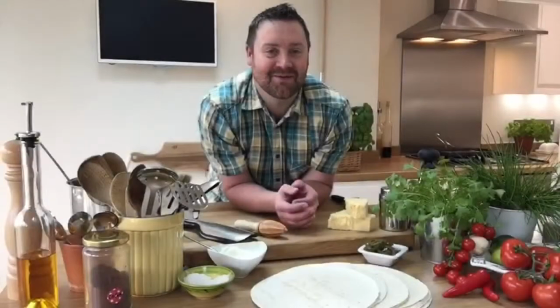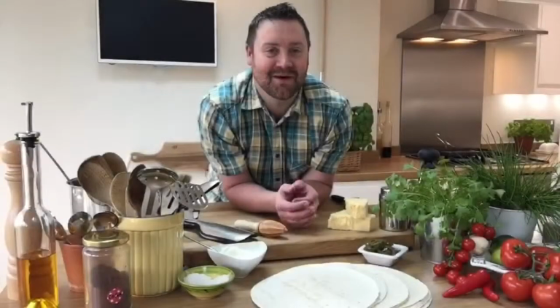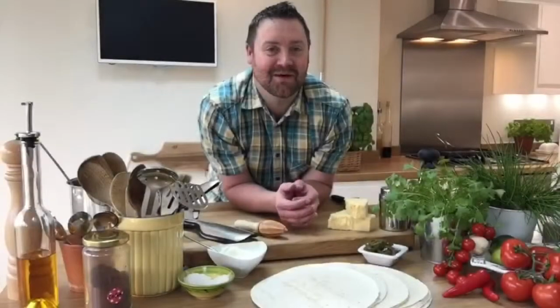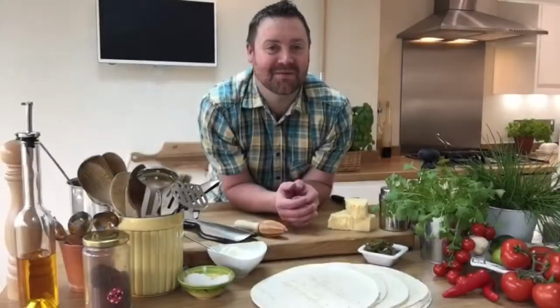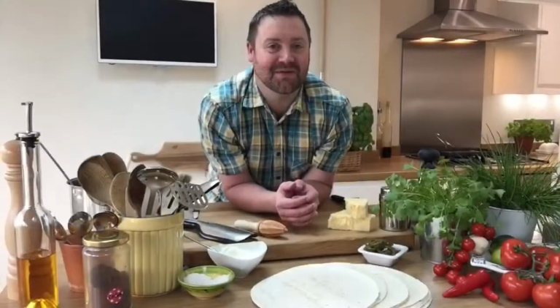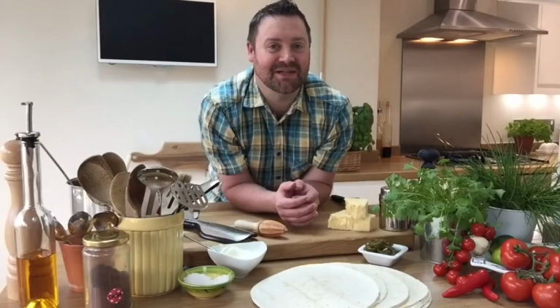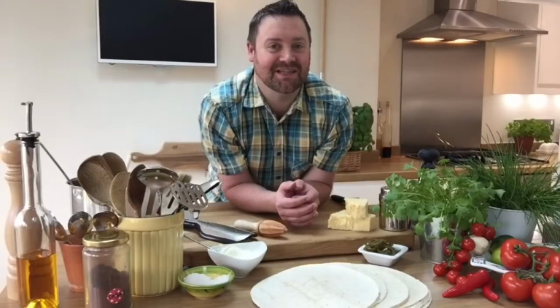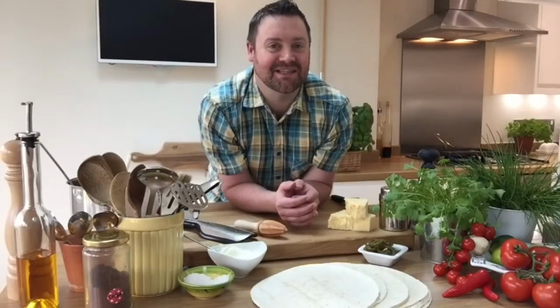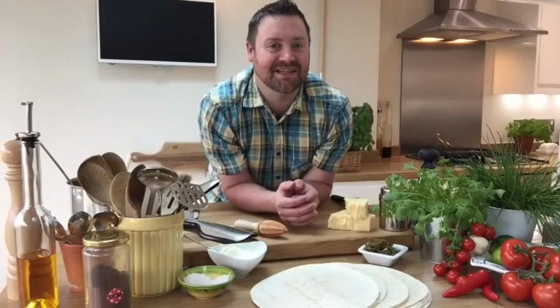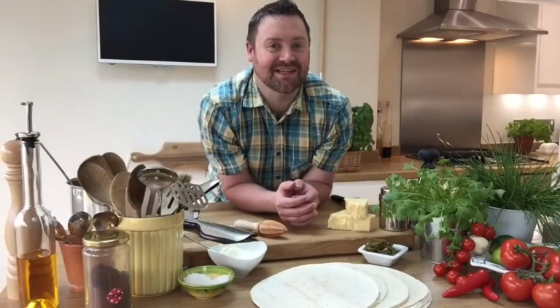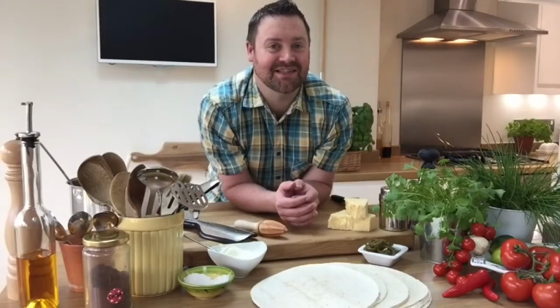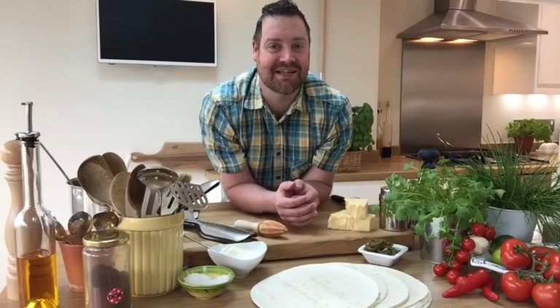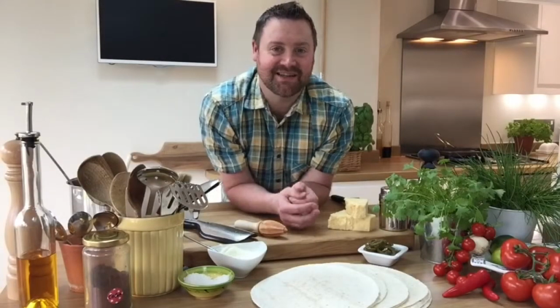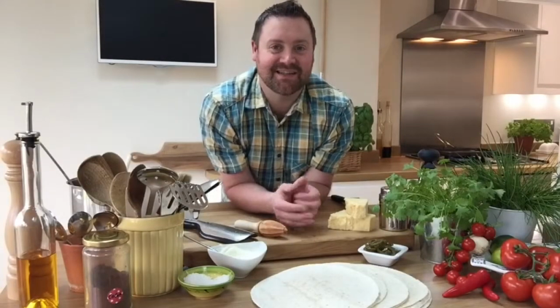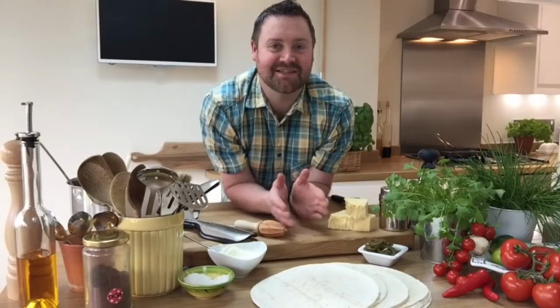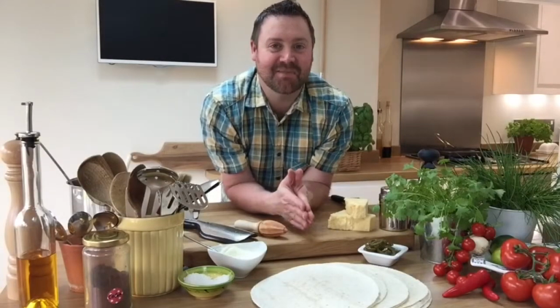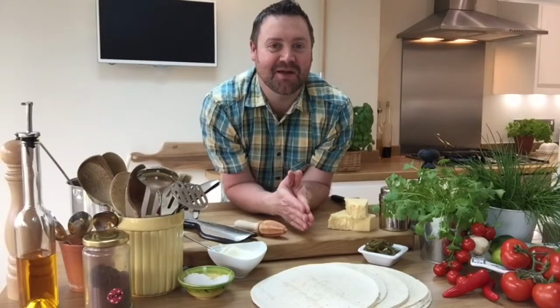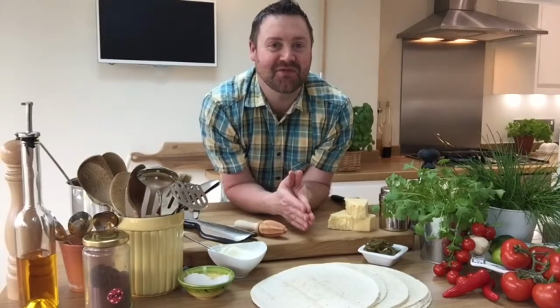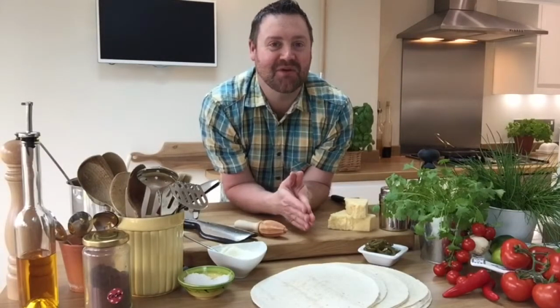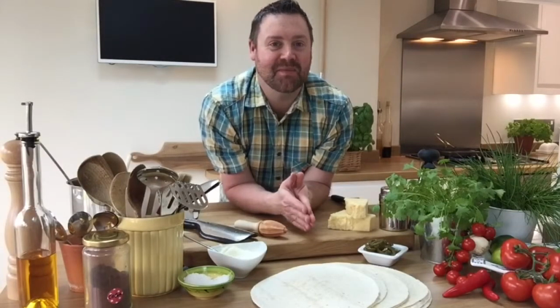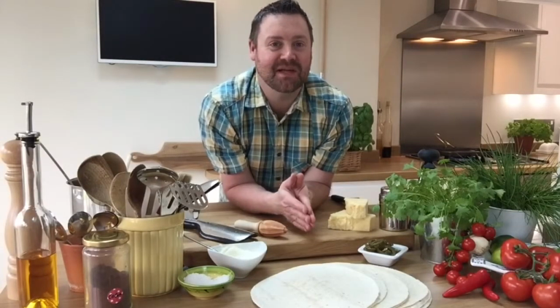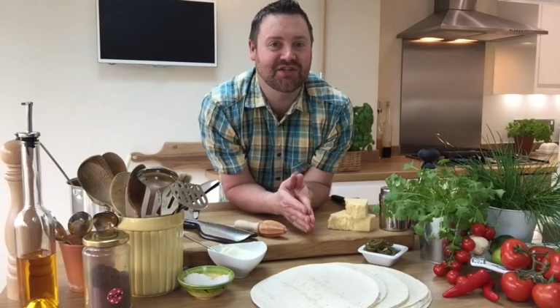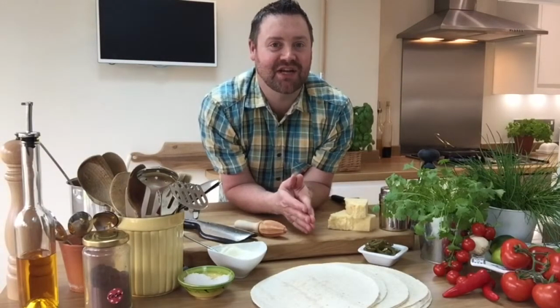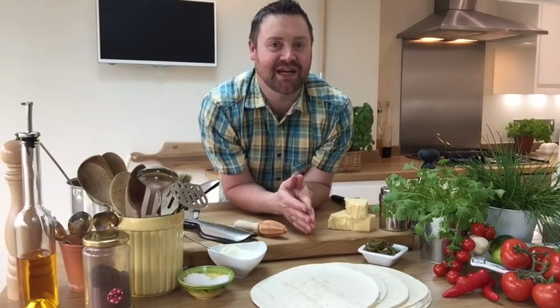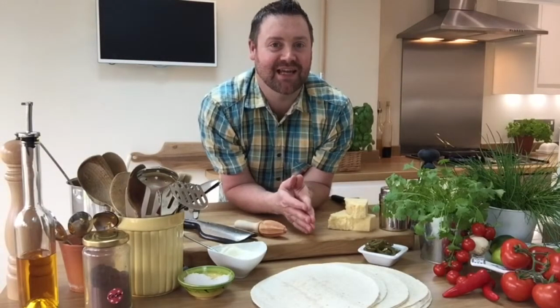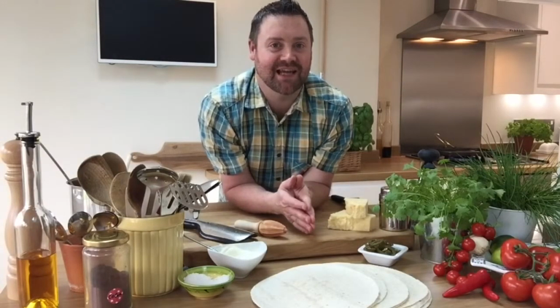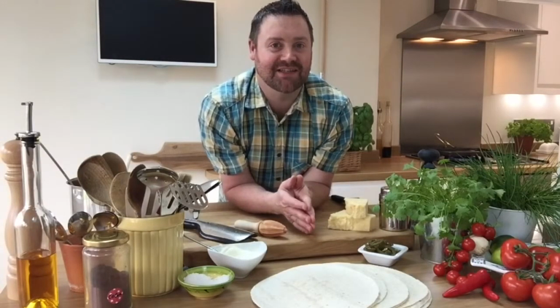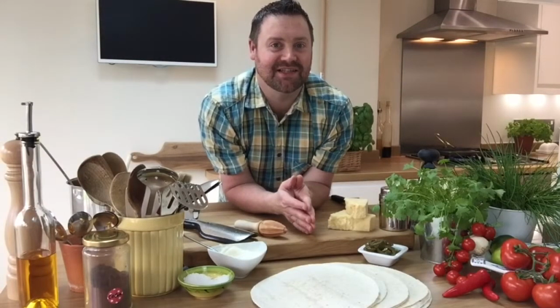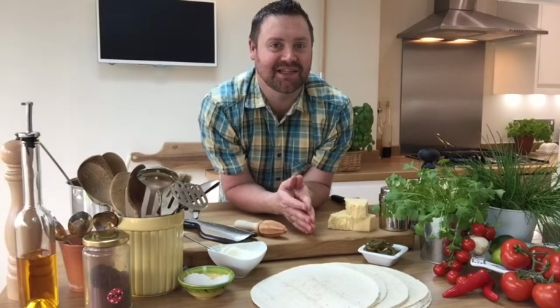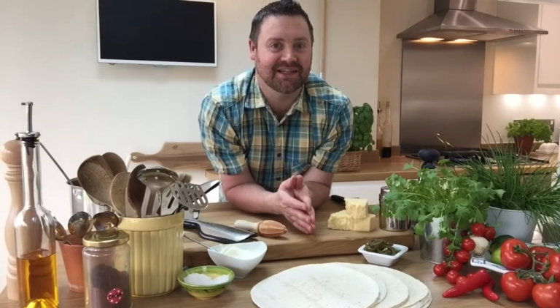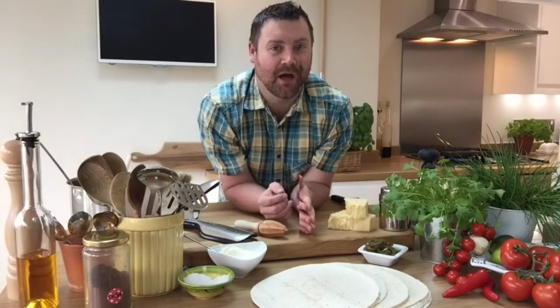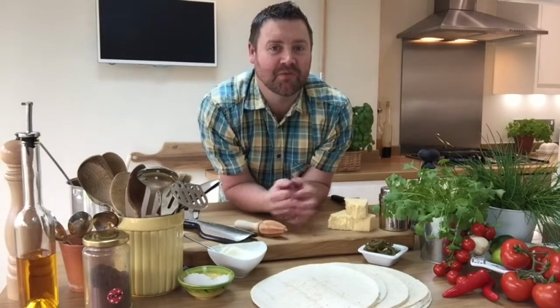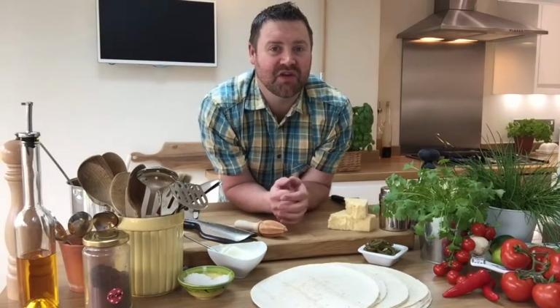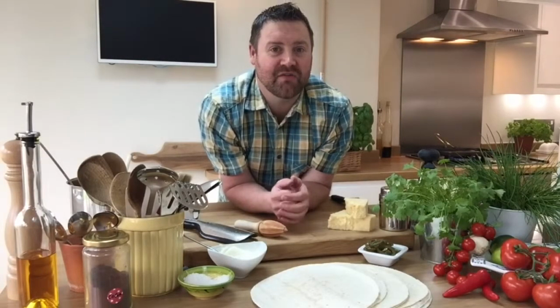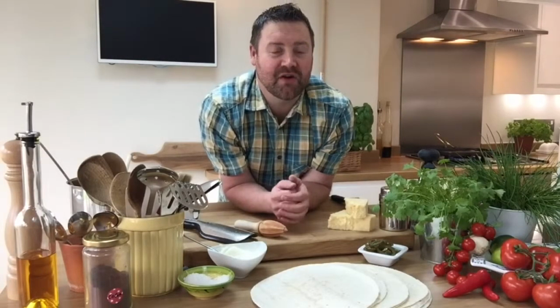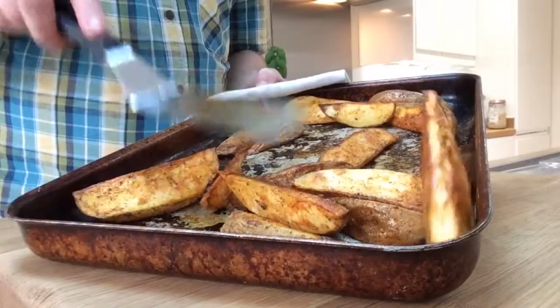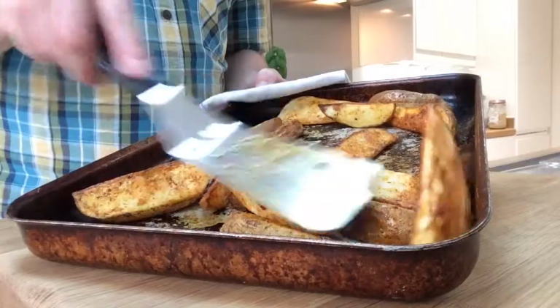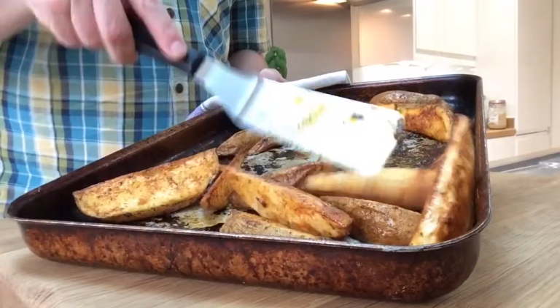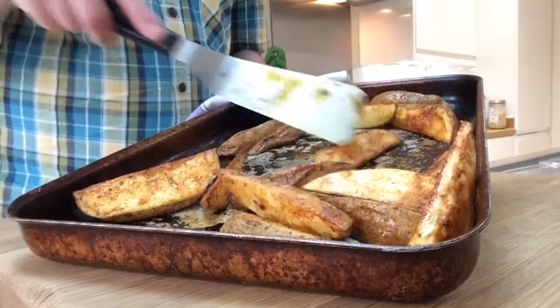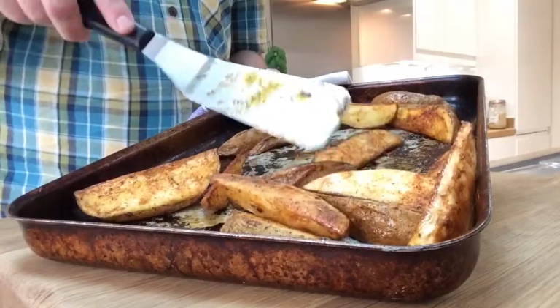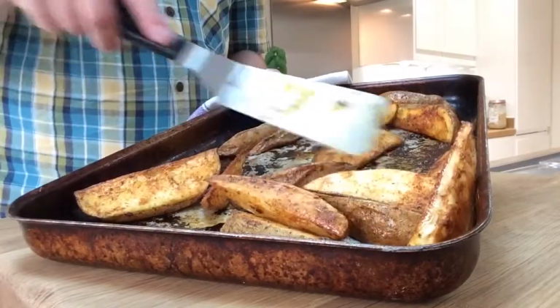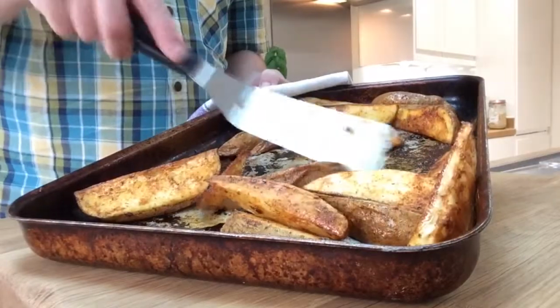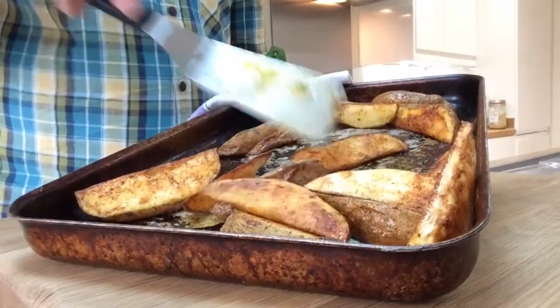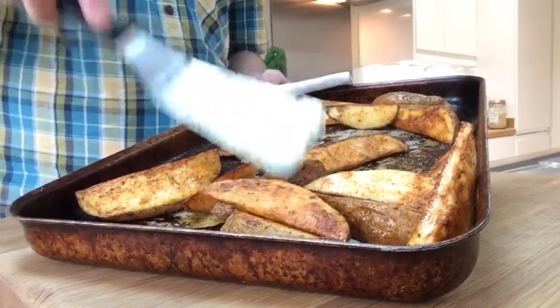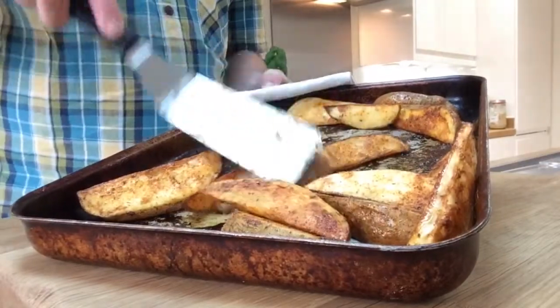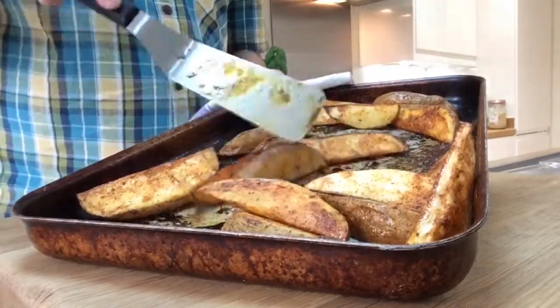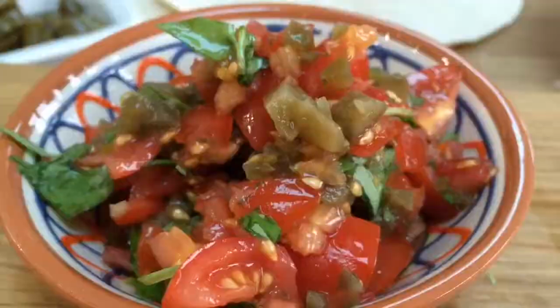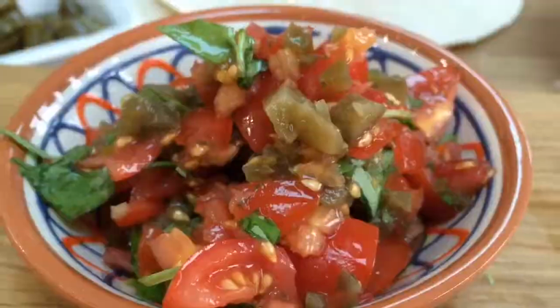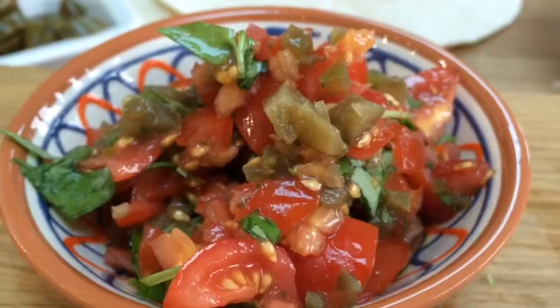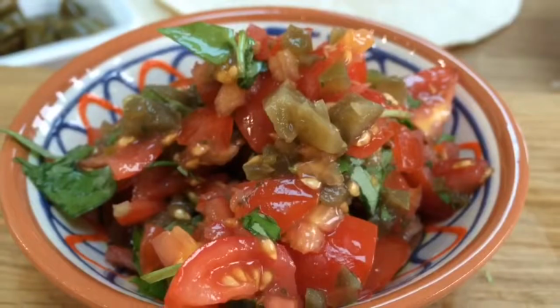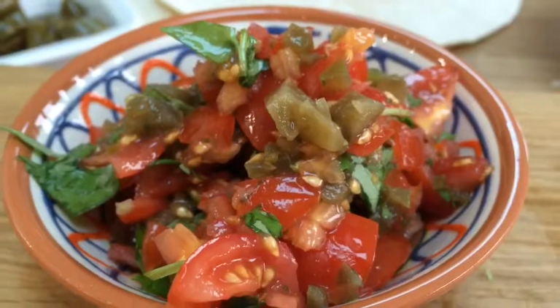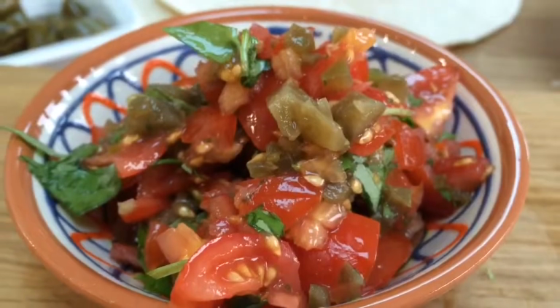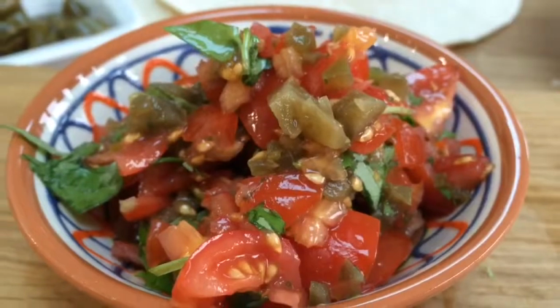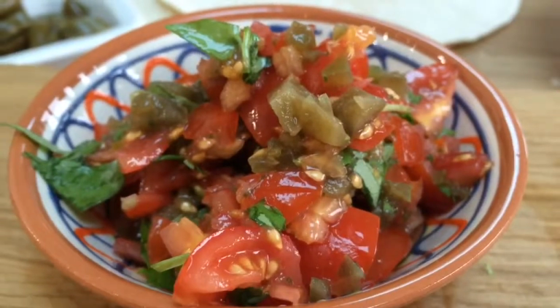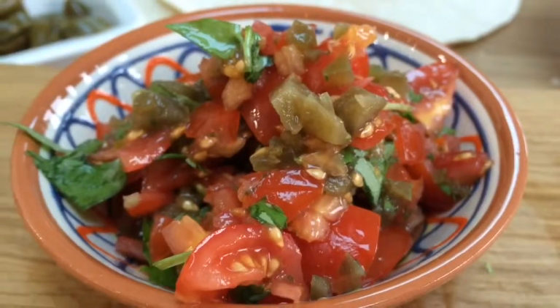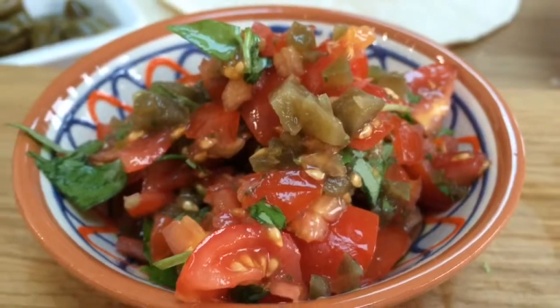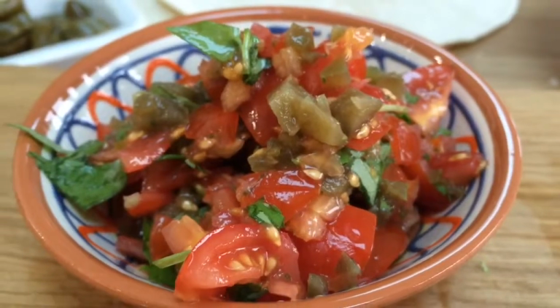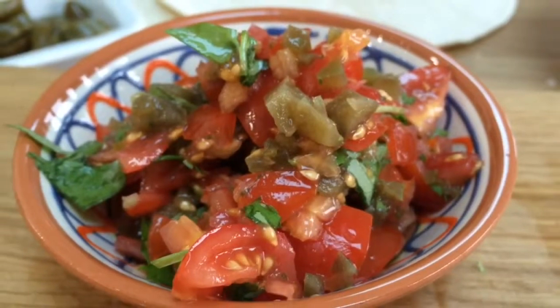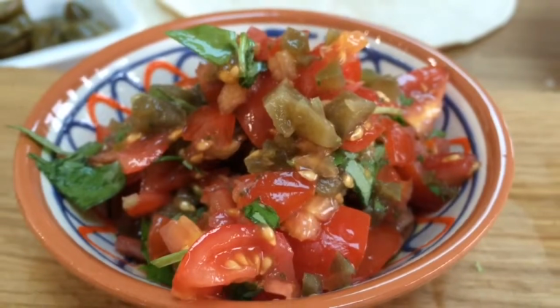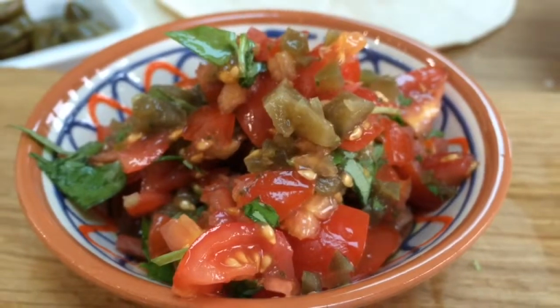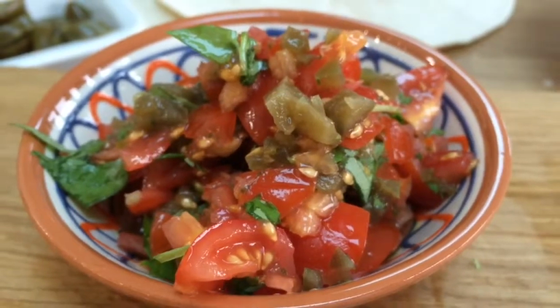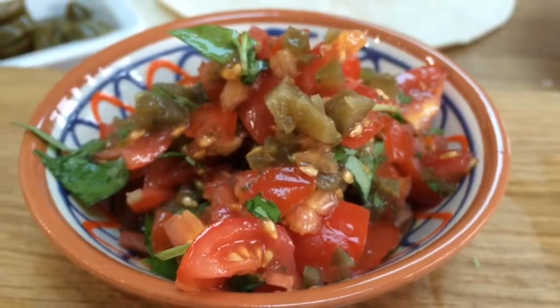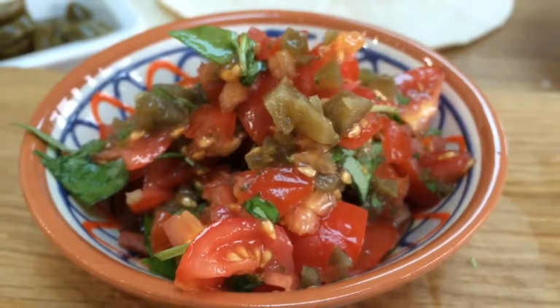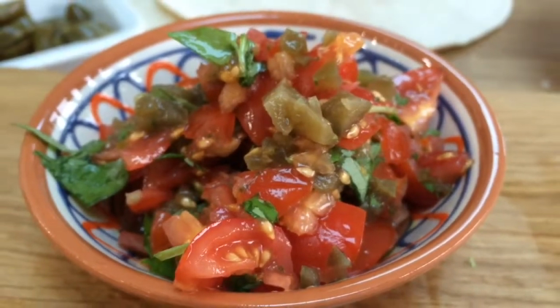Welcome to Ashley's kitchen. This is my three bean chili quesadillas, and I'm serving it all with Cajun wedges and some tomato salsa.